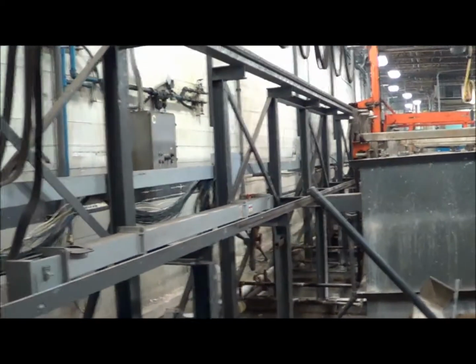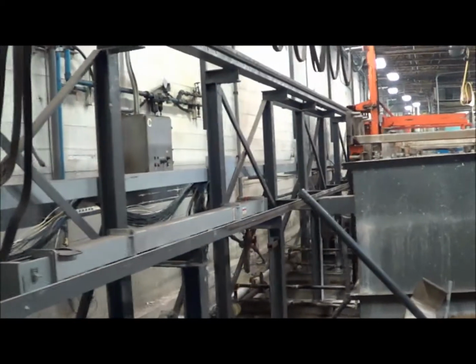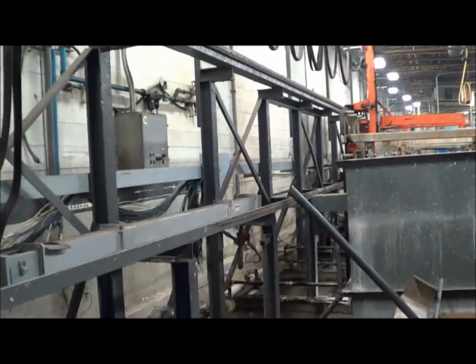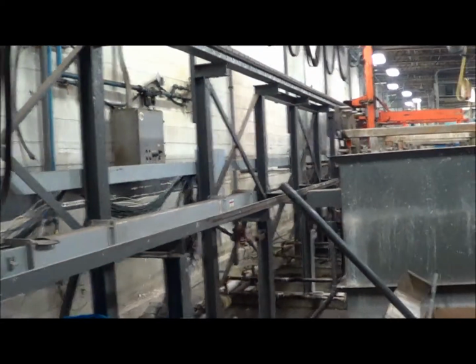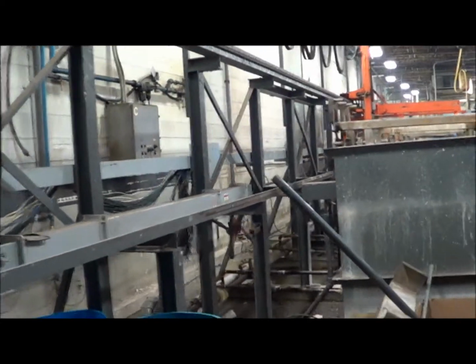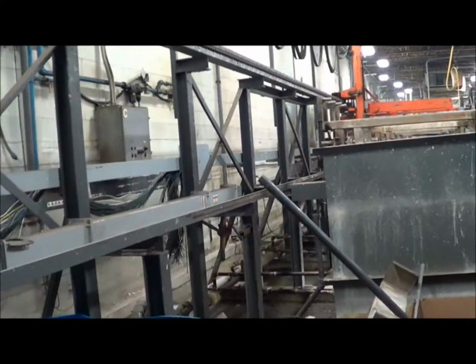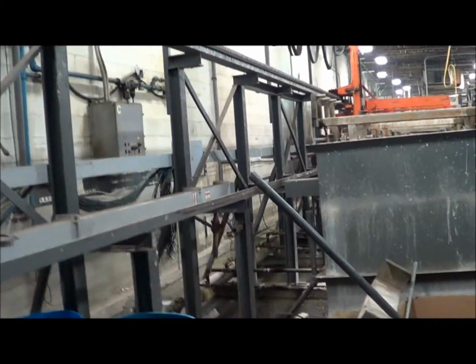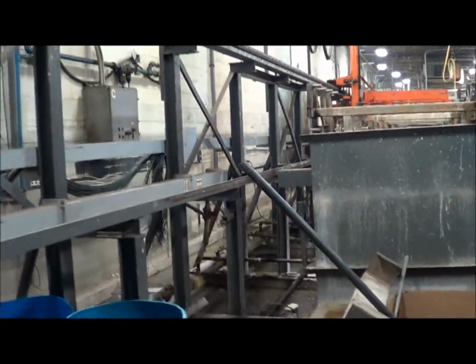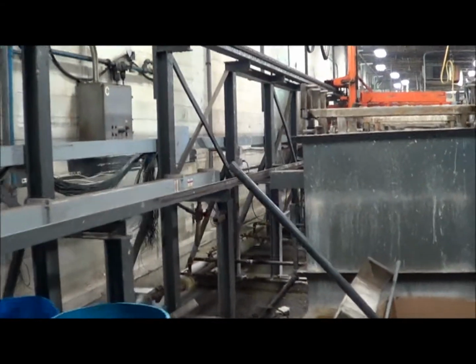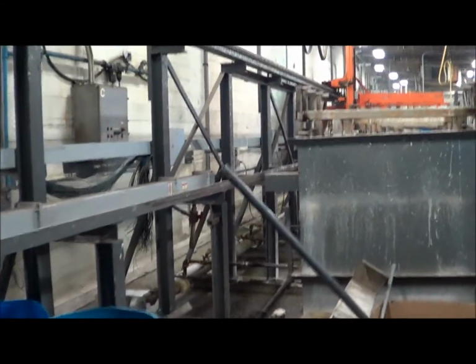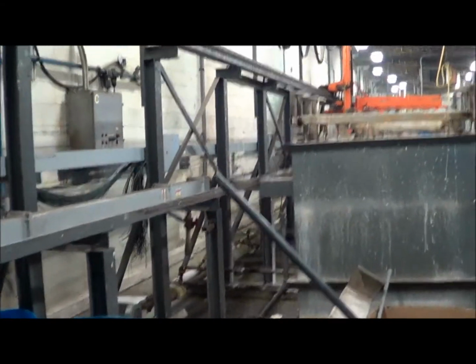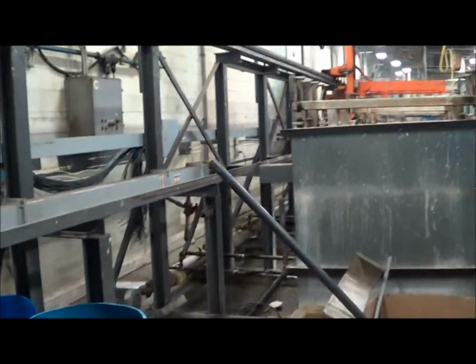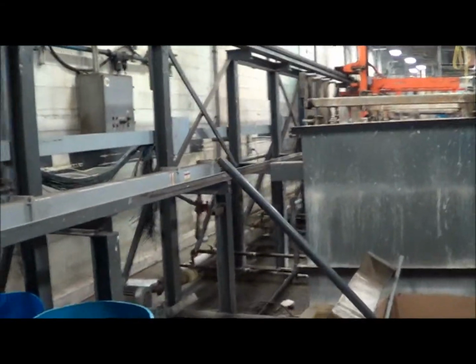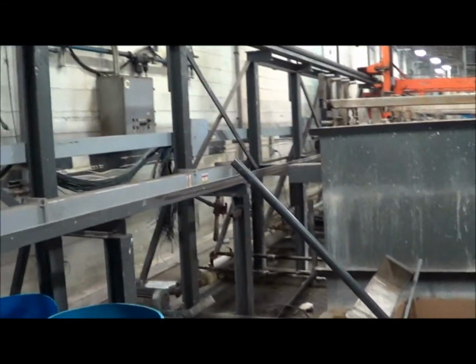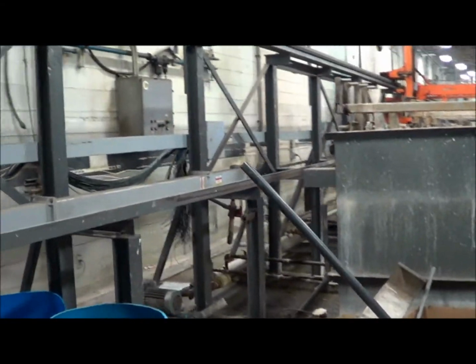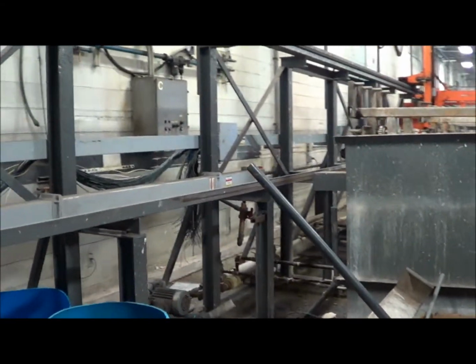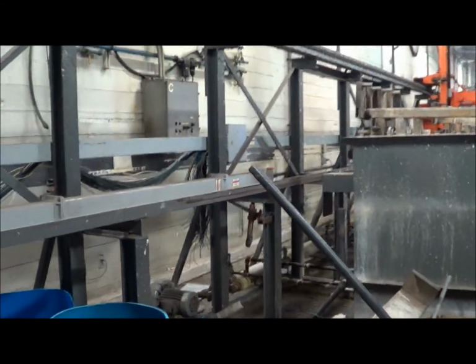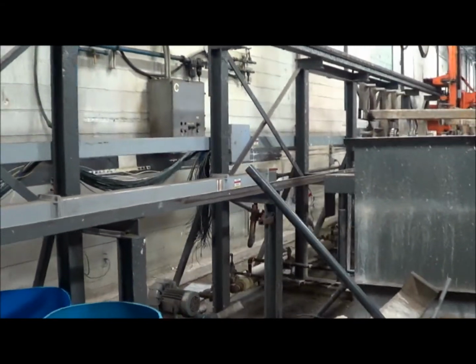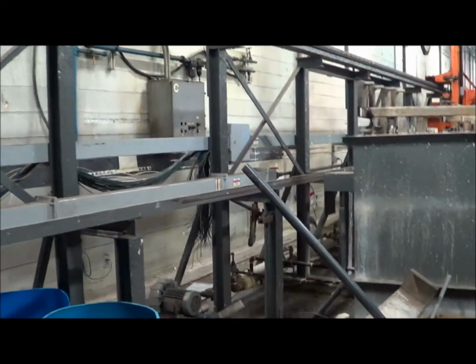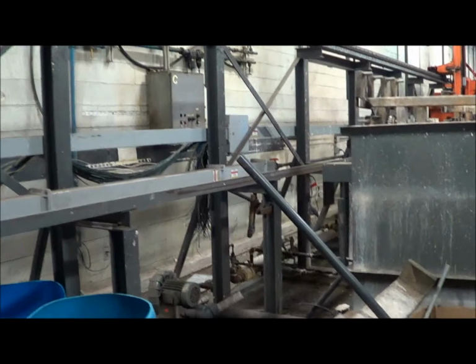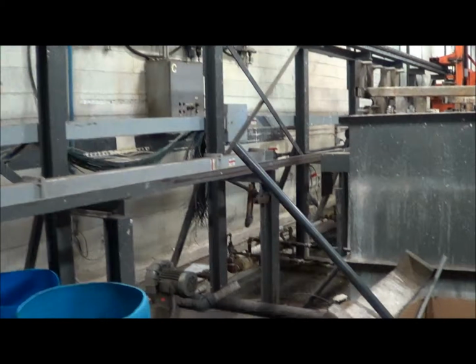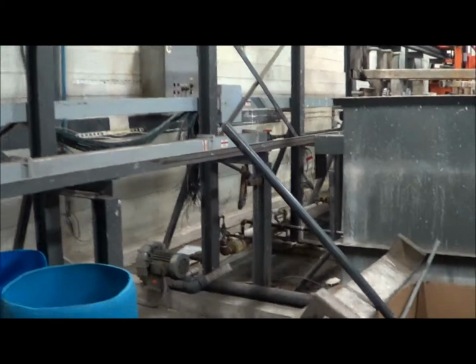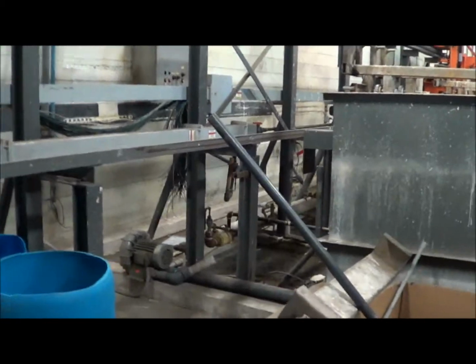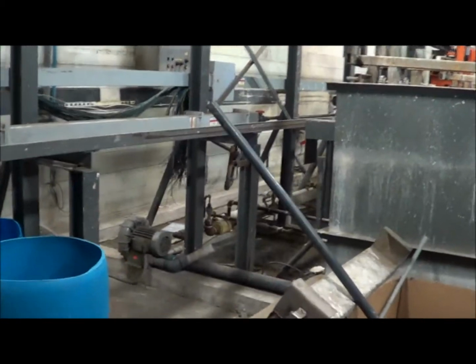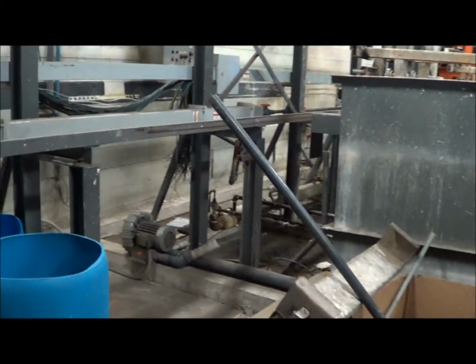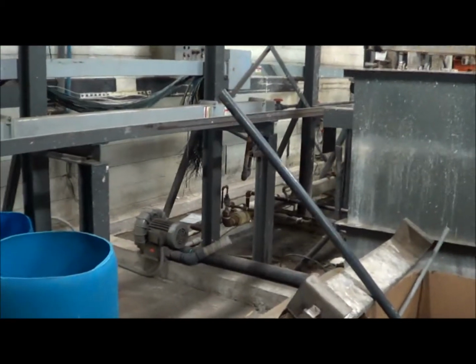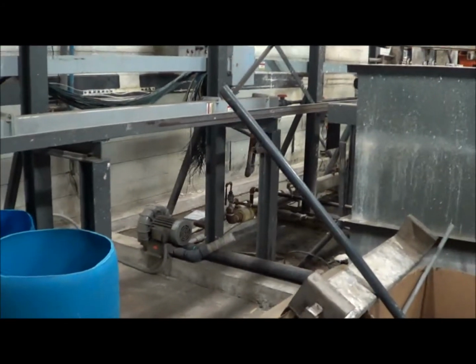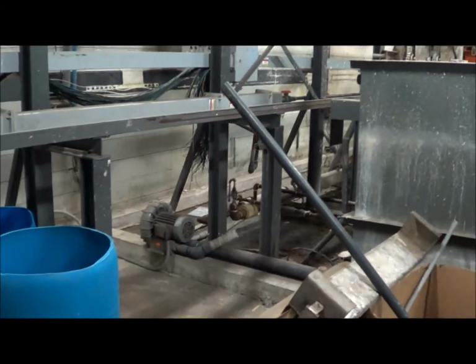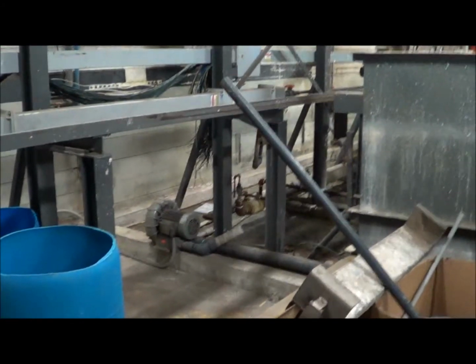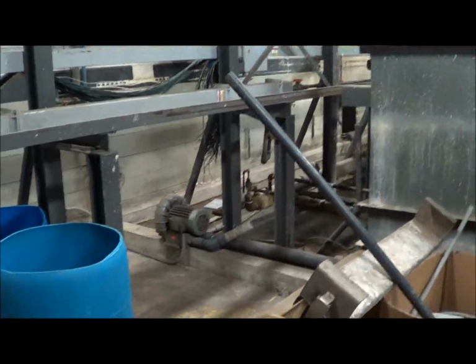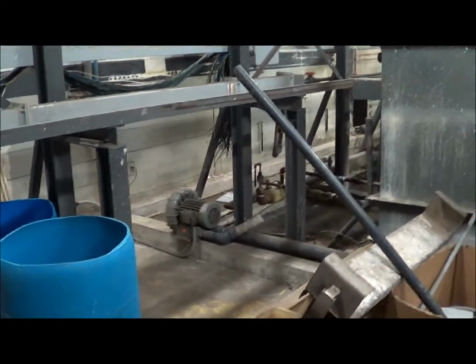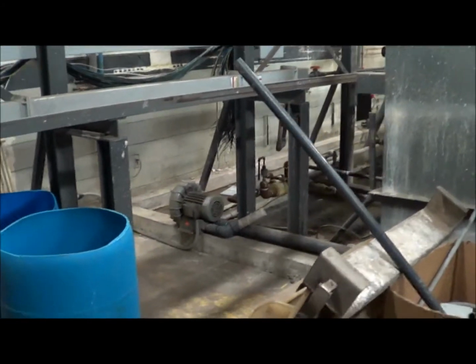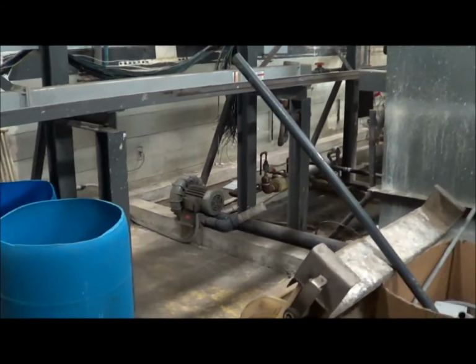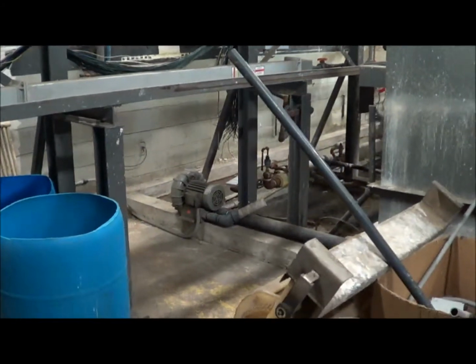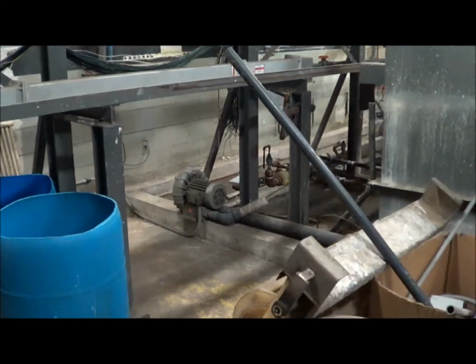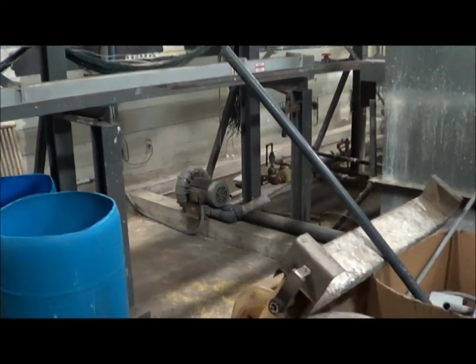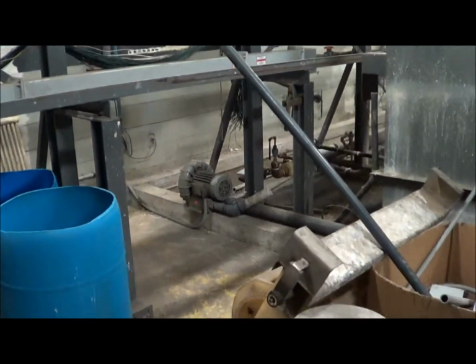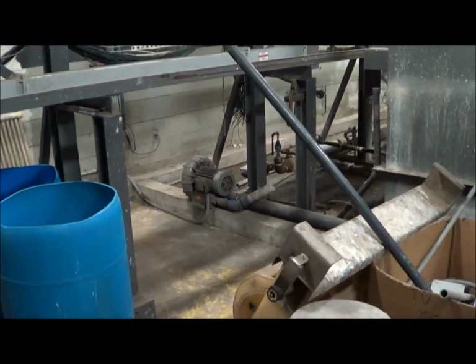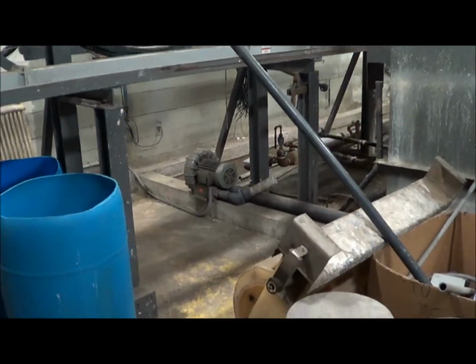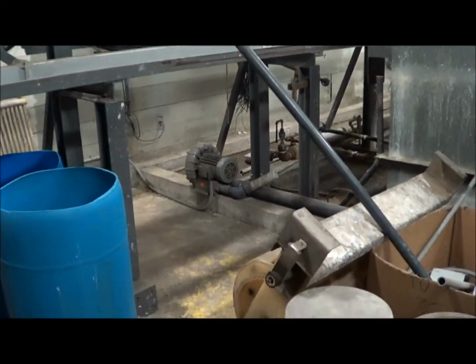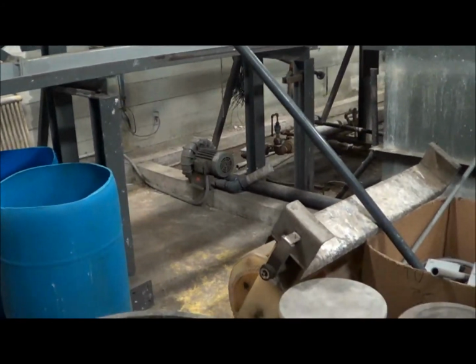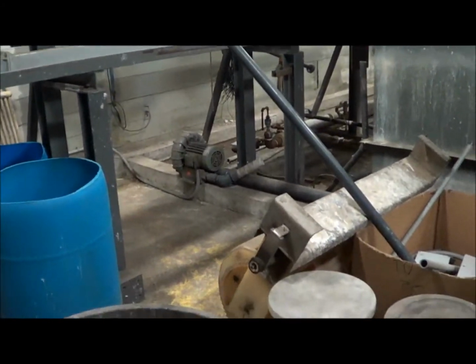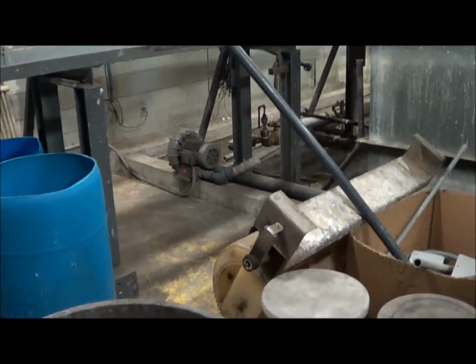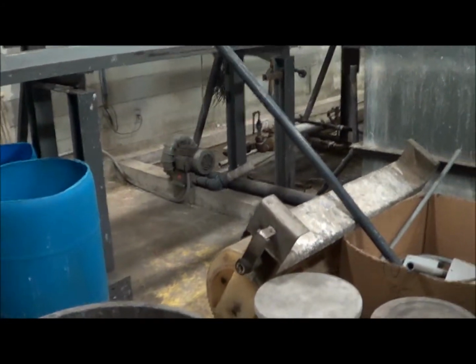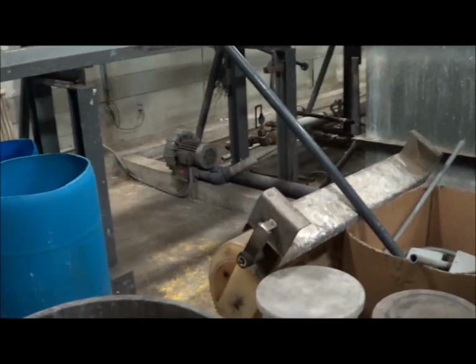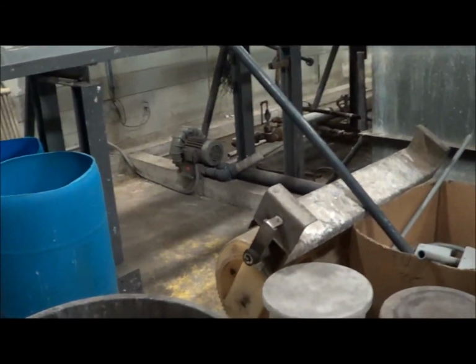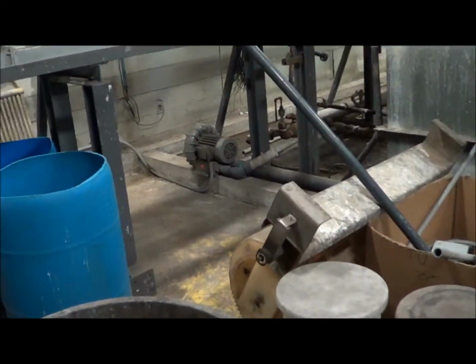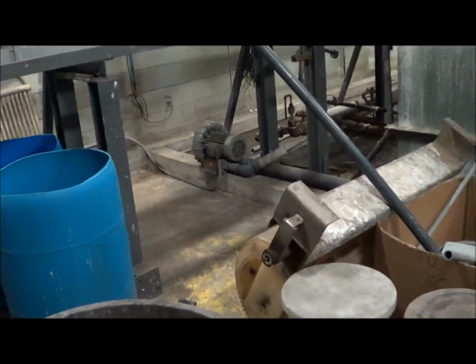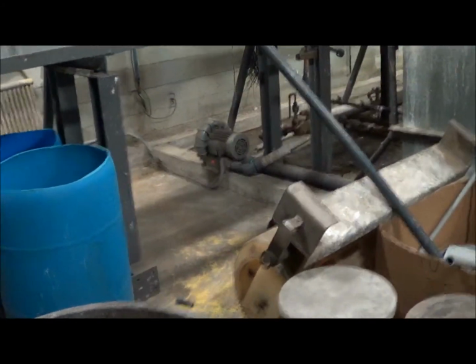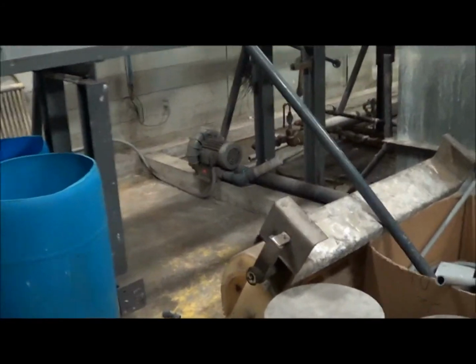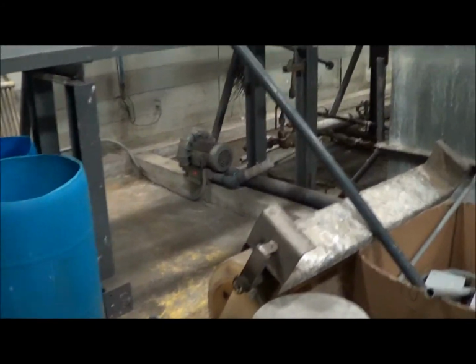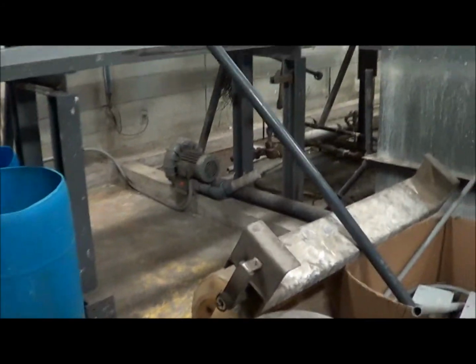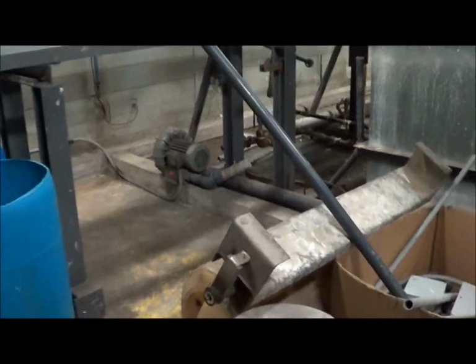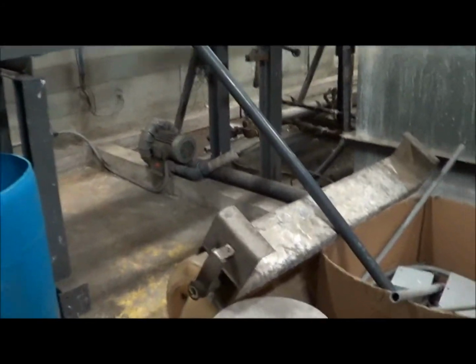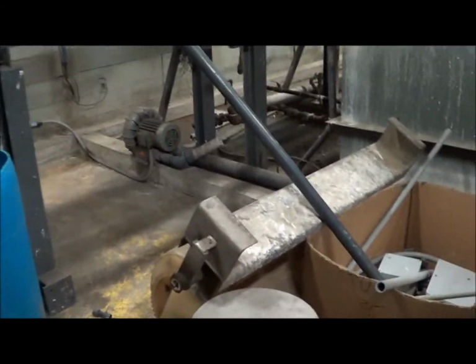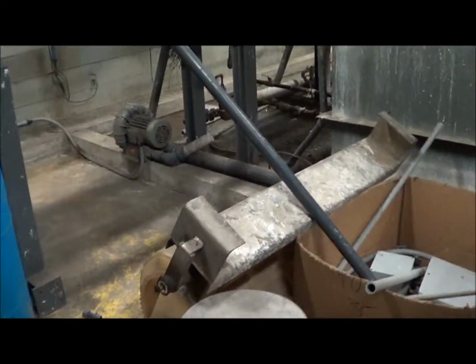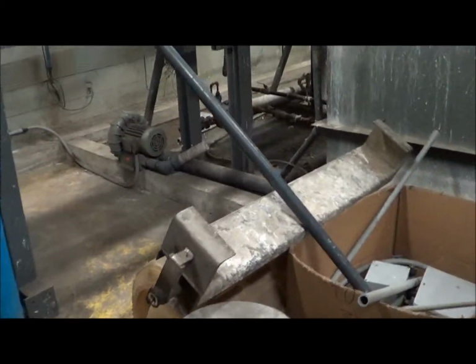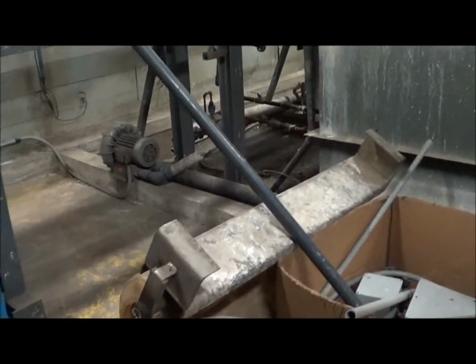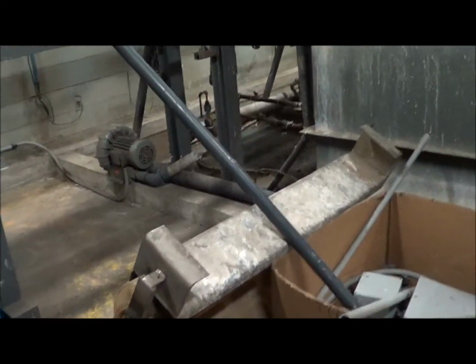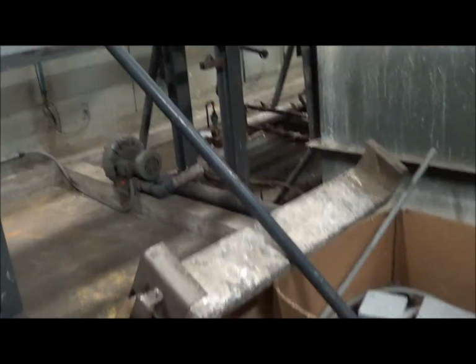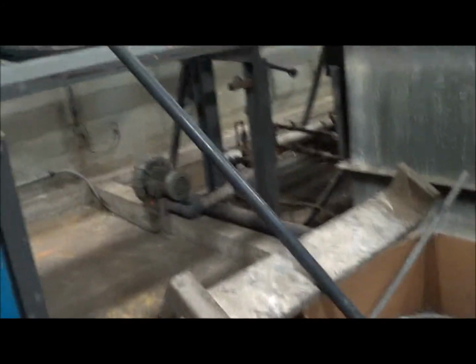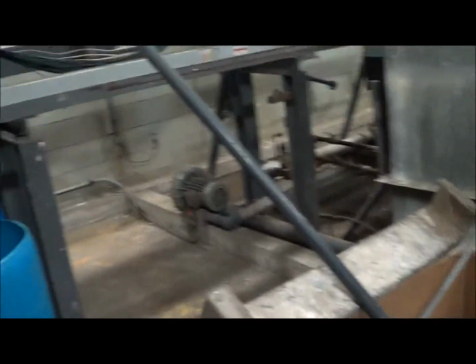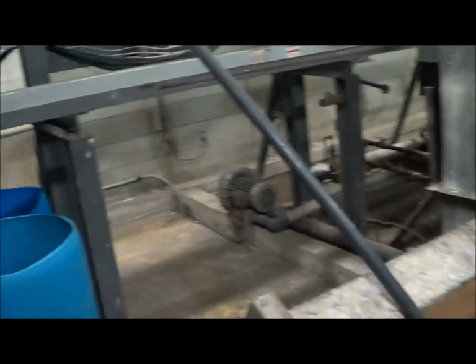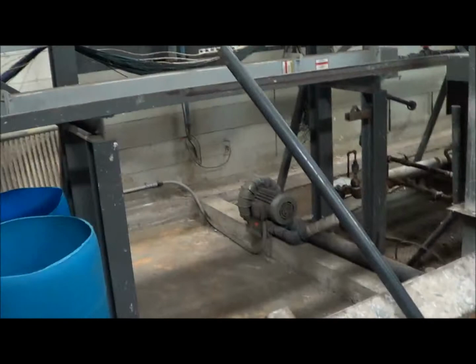There are twenty overall stations. There are four loads in the load/unload area right here.